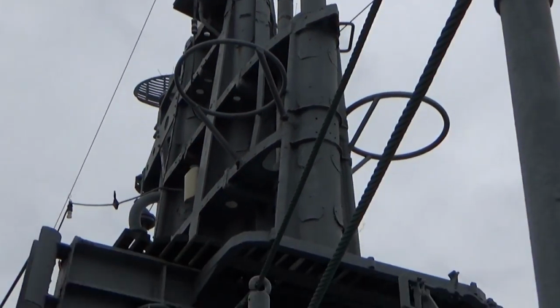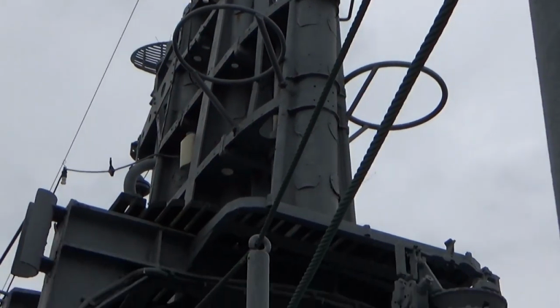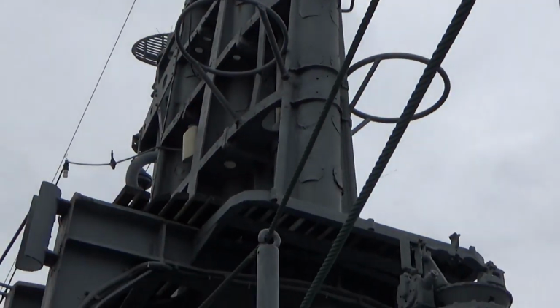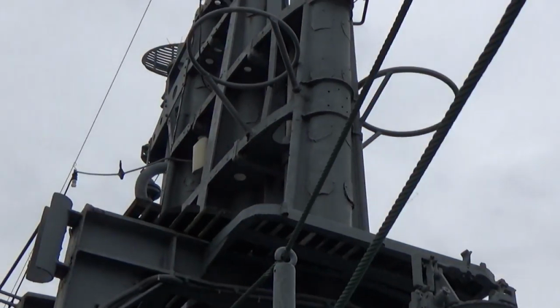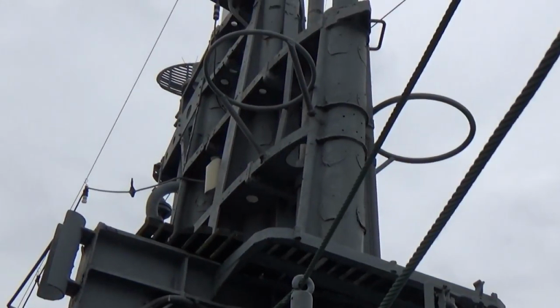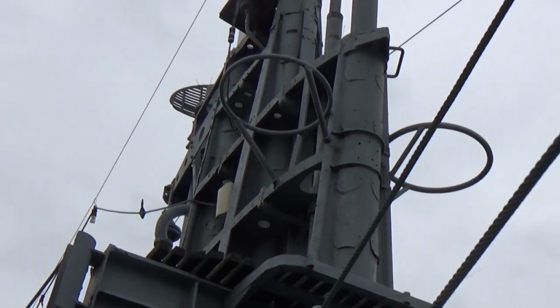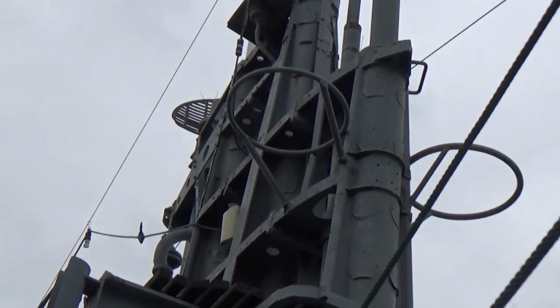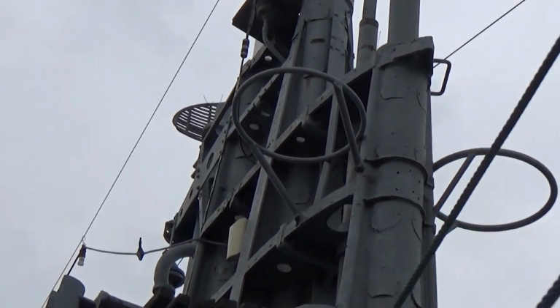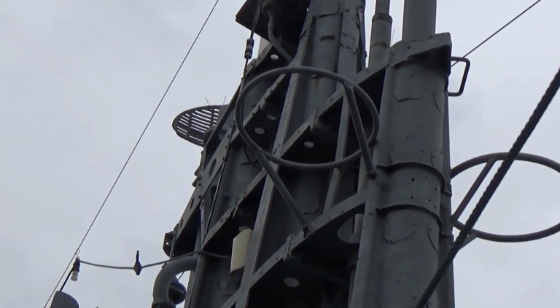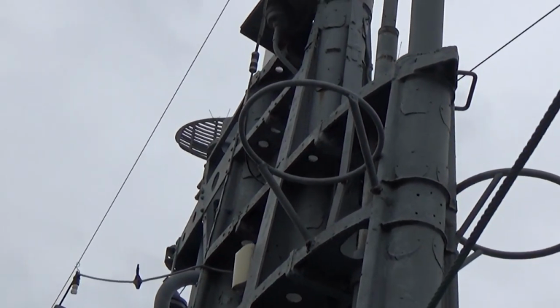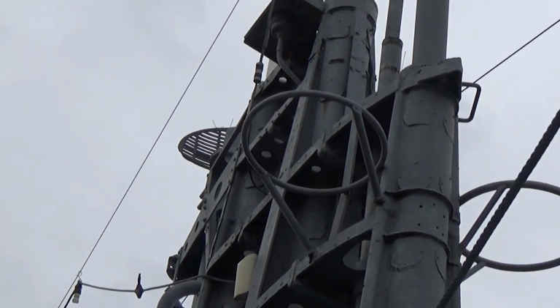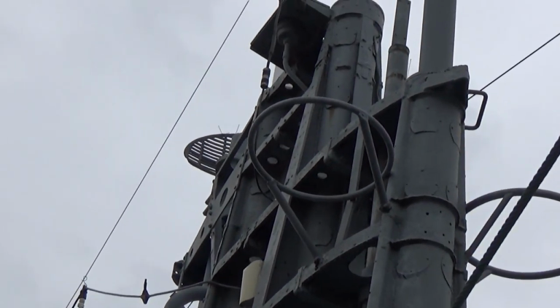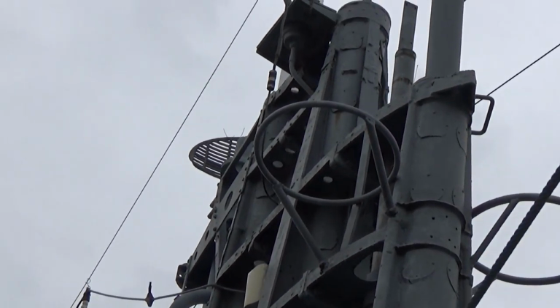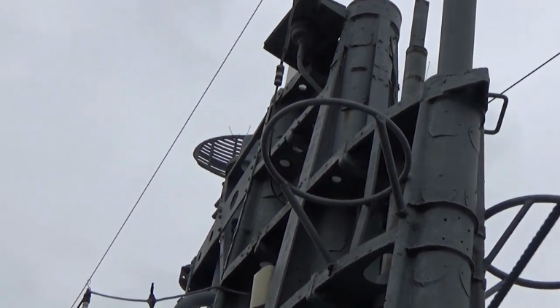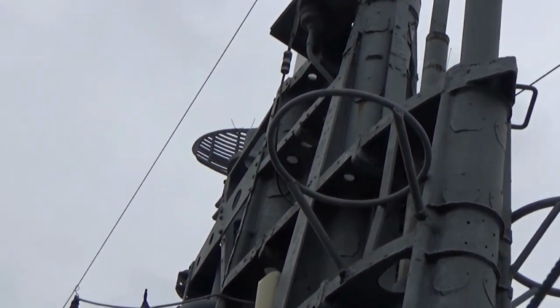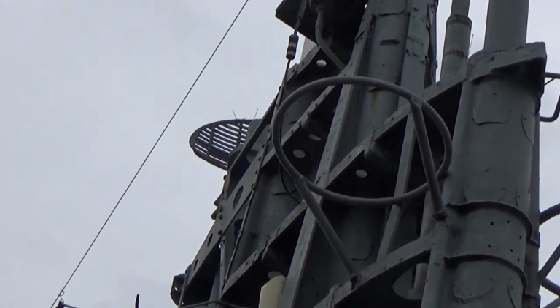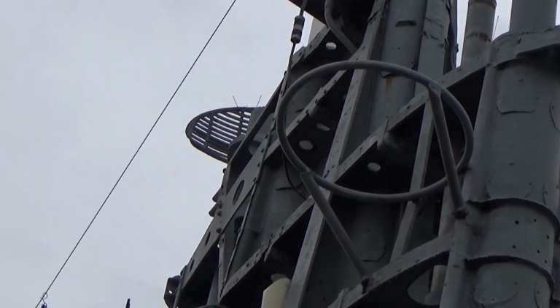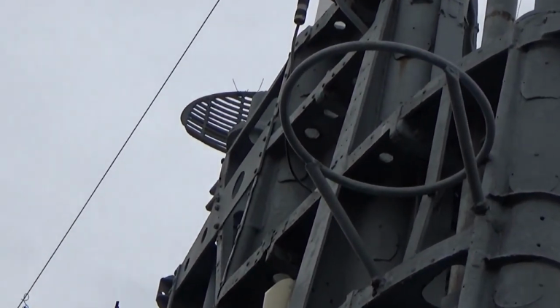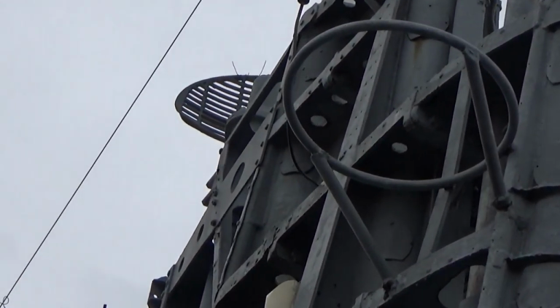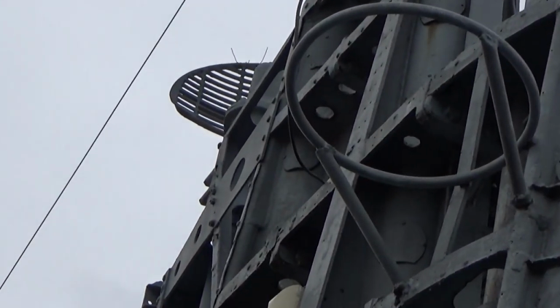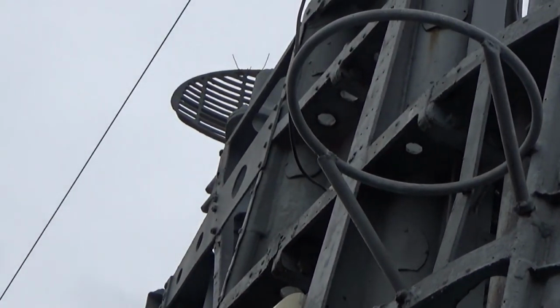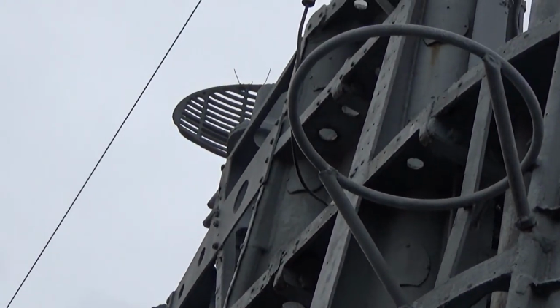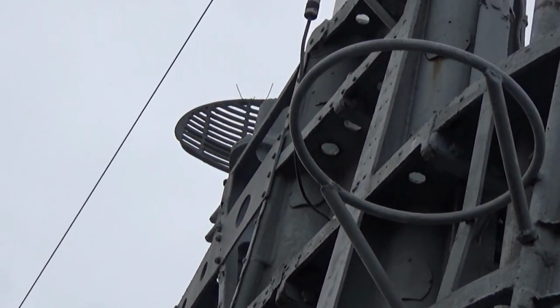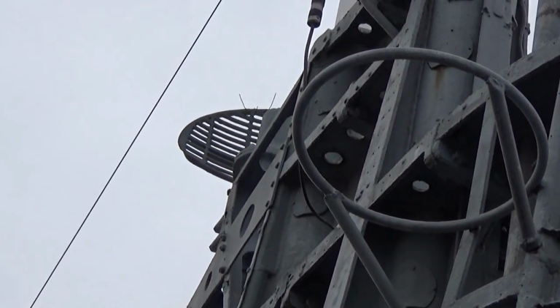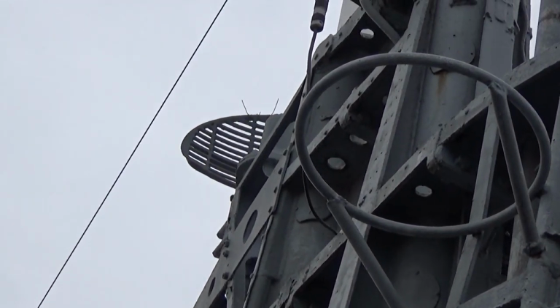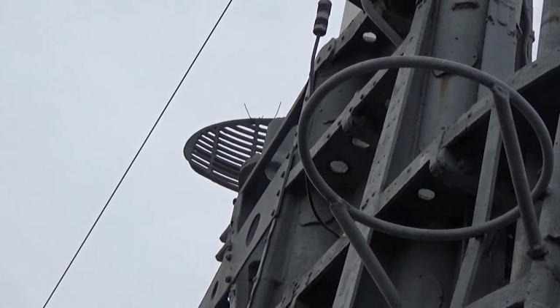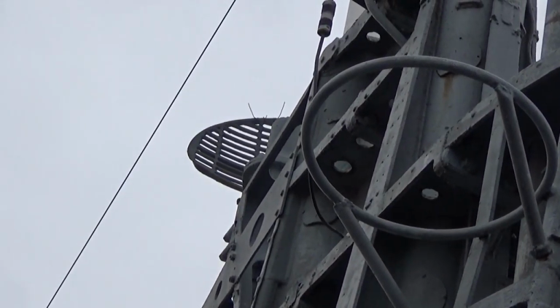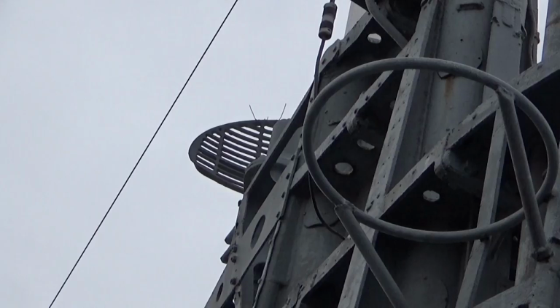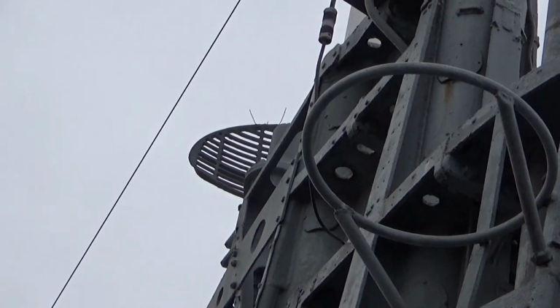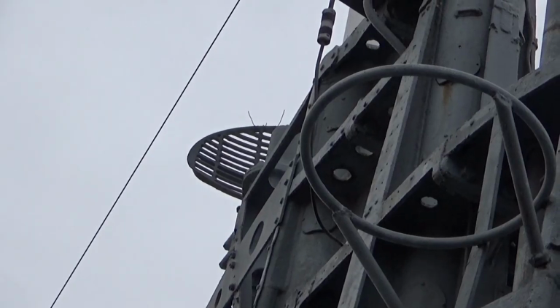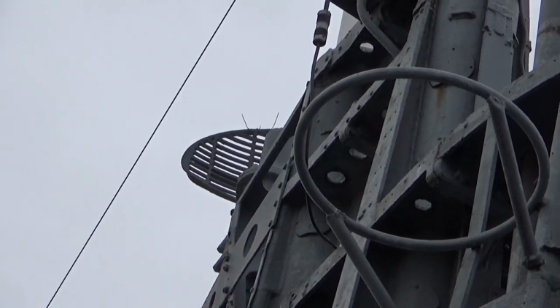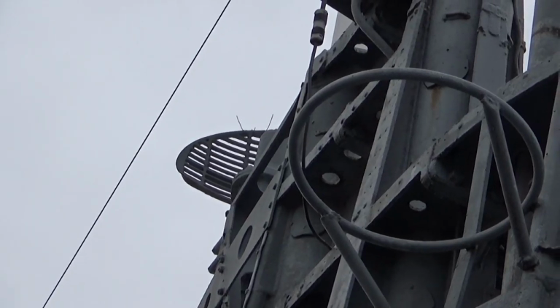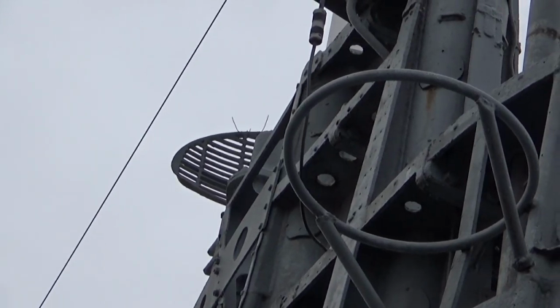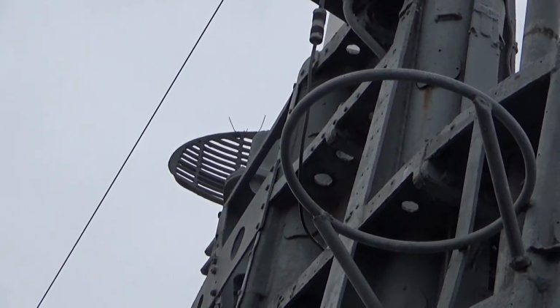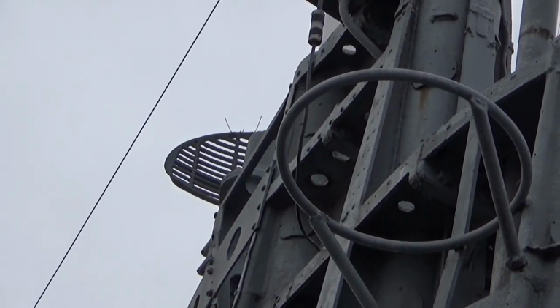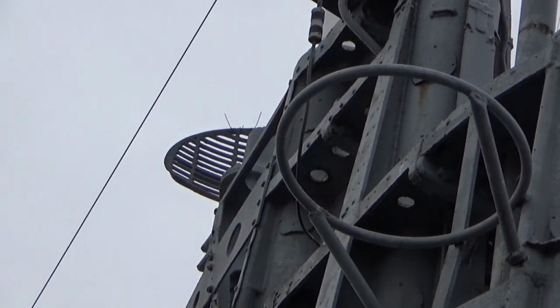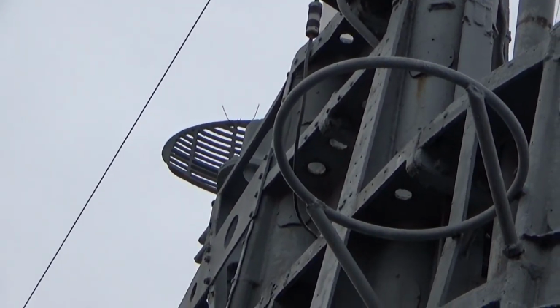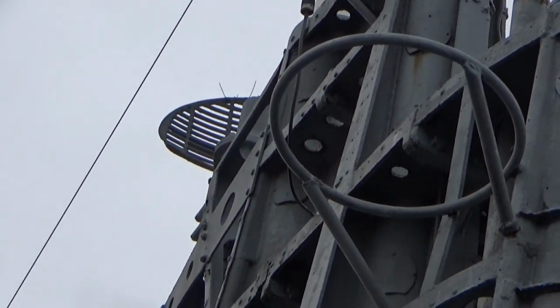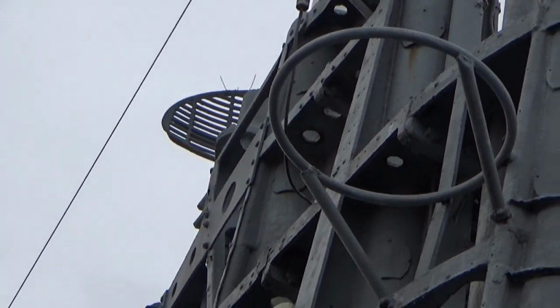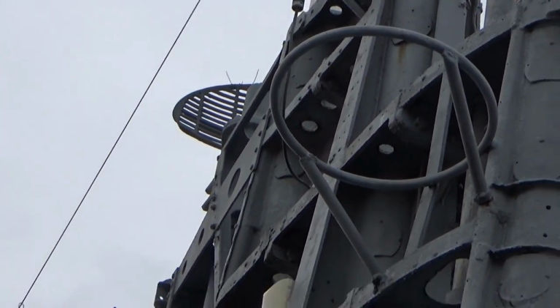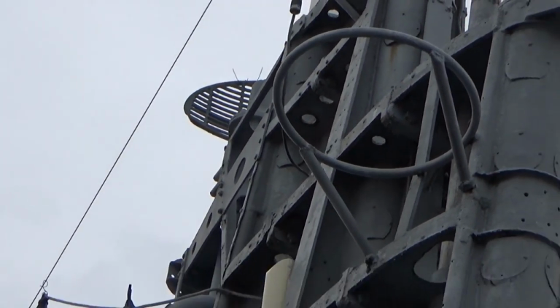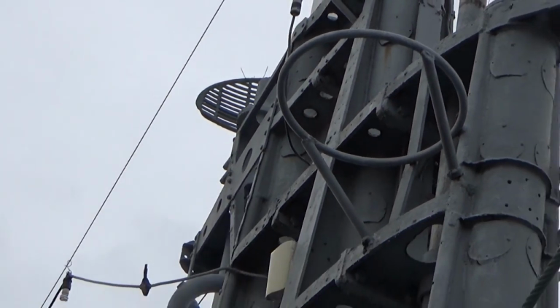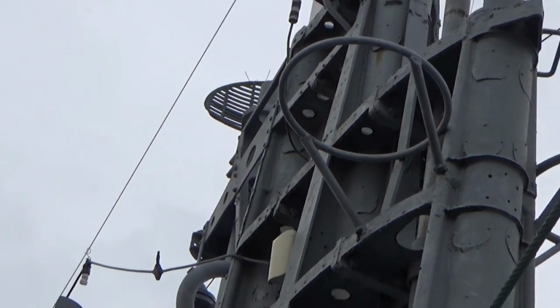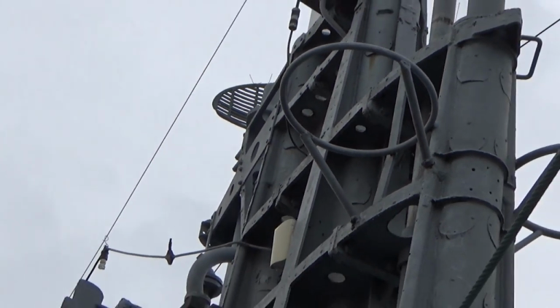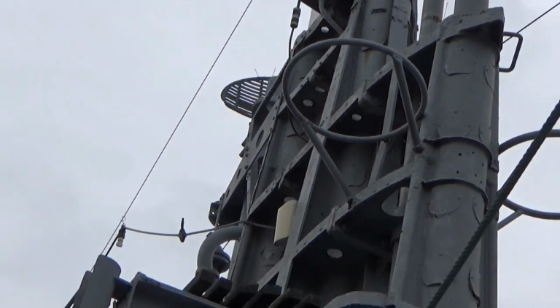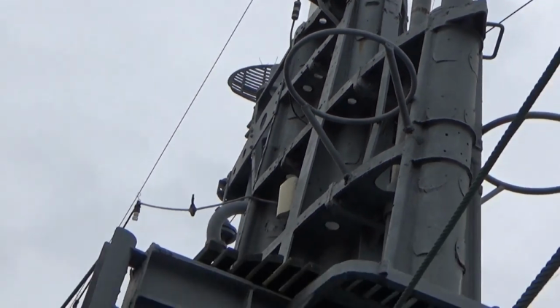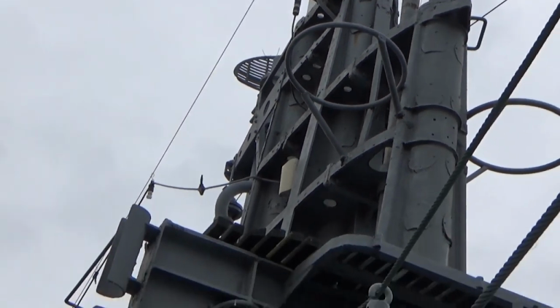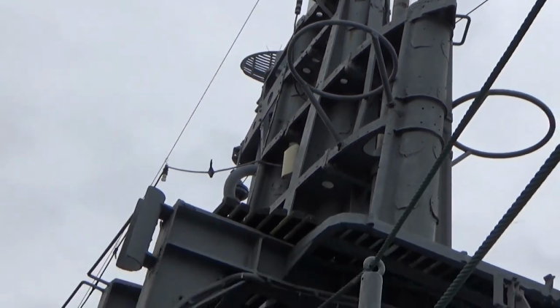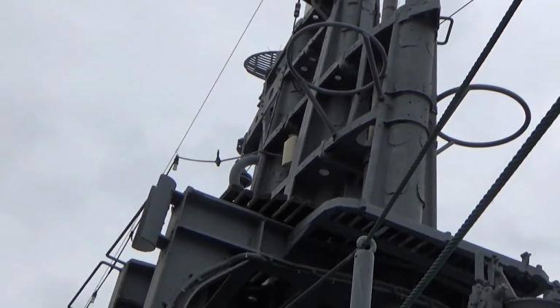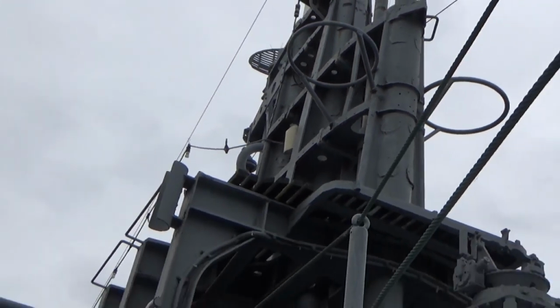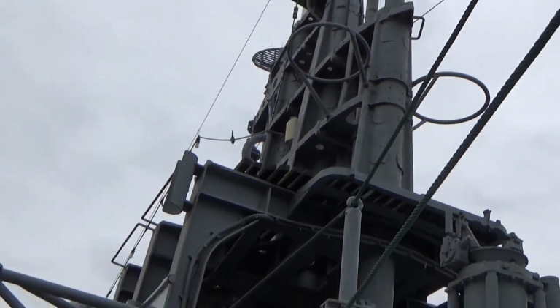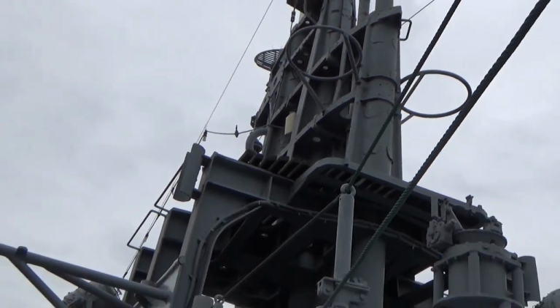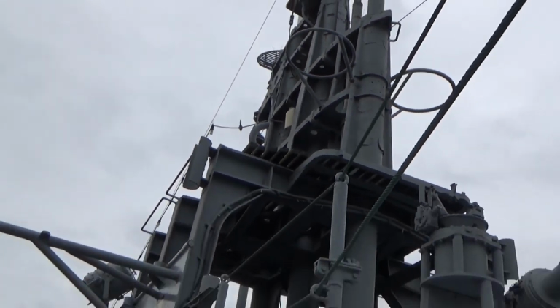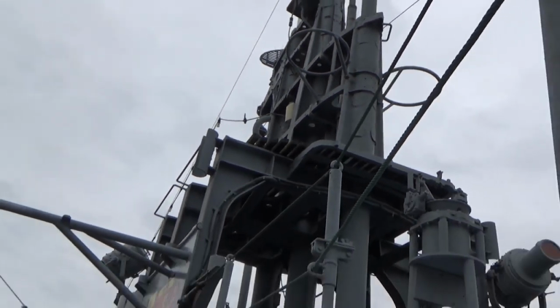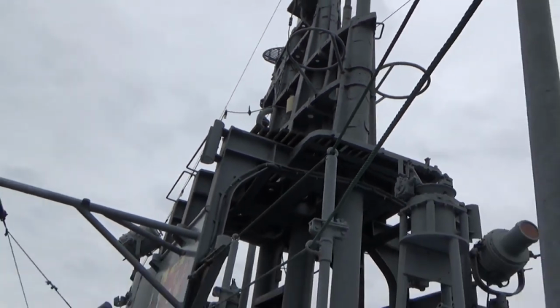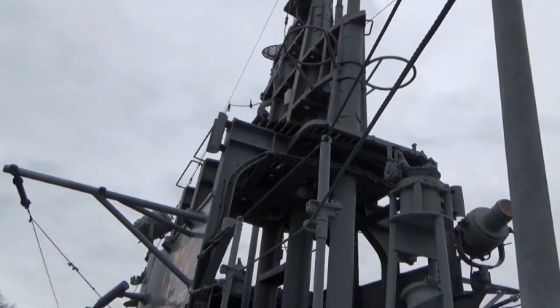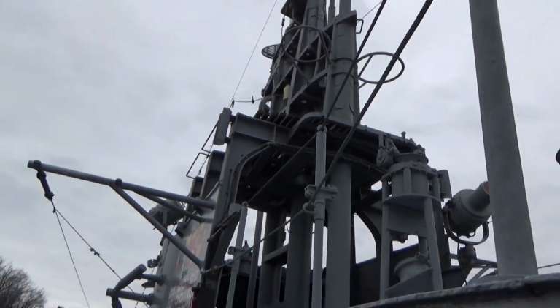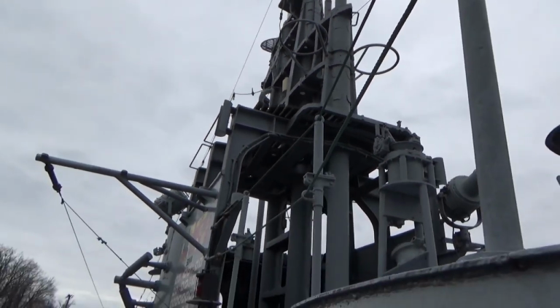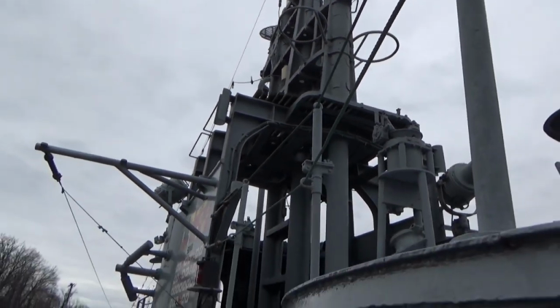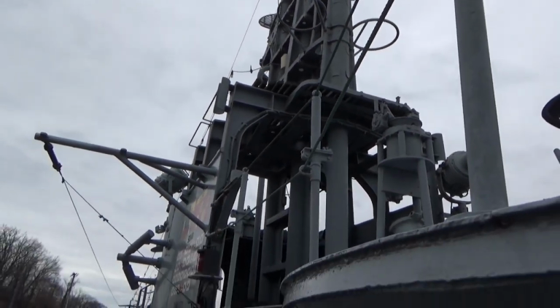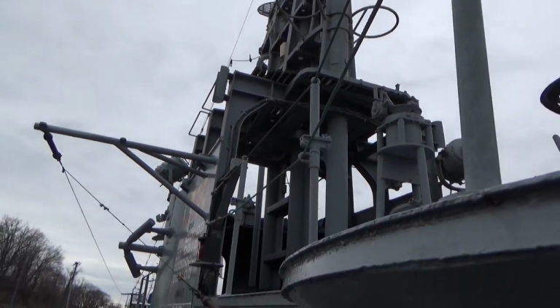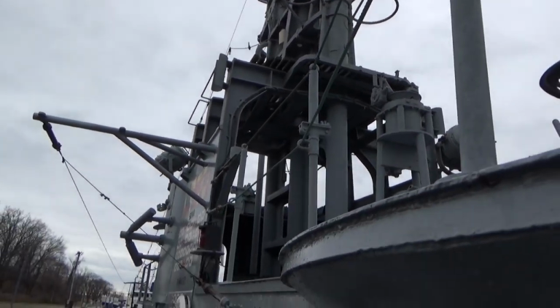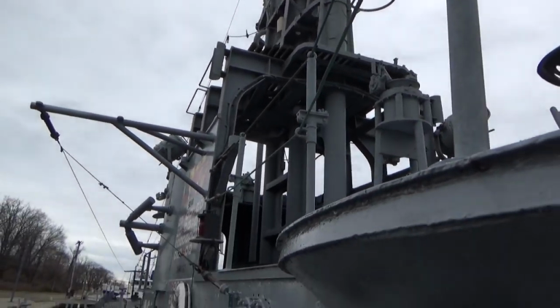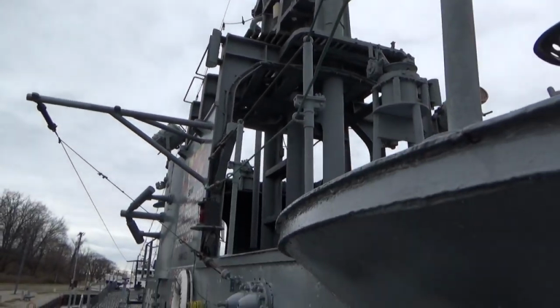Above here you see the football-shaped radar. That's the SJ-1 radar, and that was the most advanced radar of the war at the time.